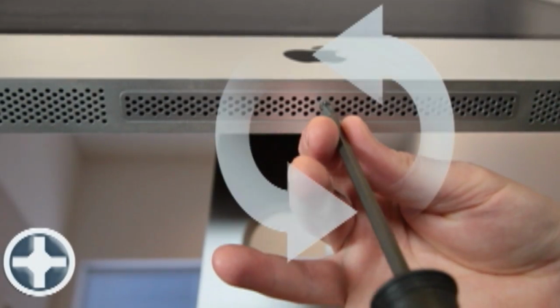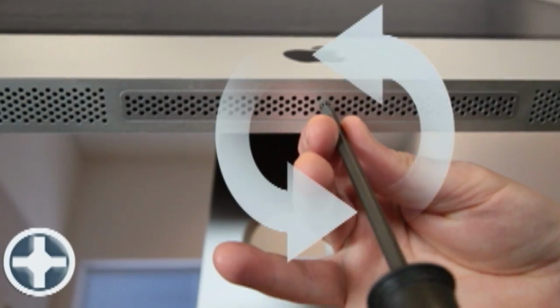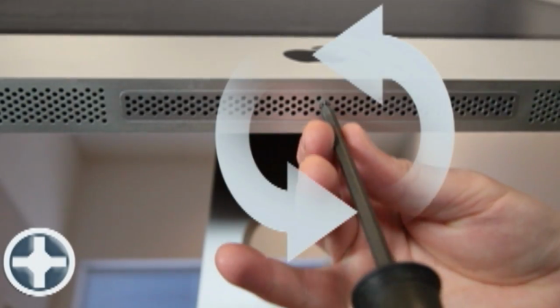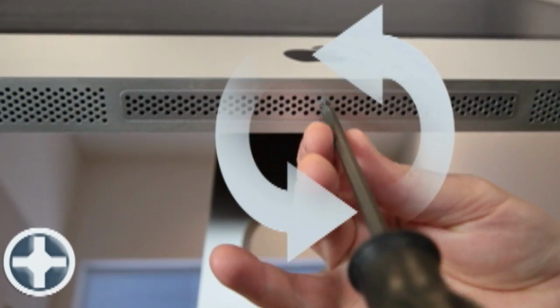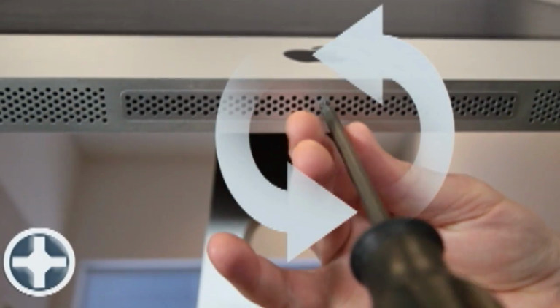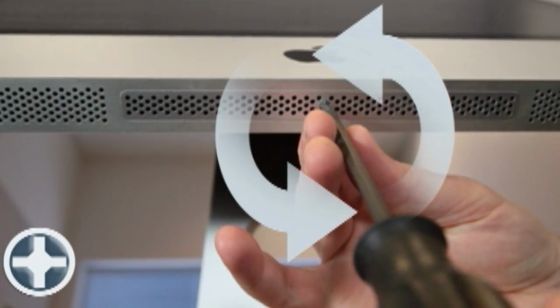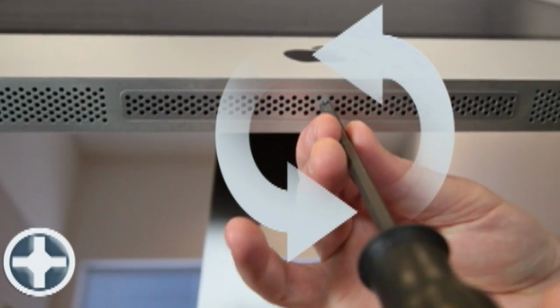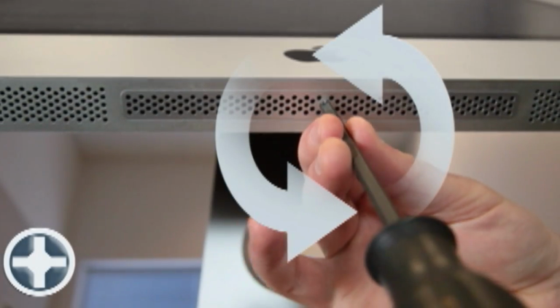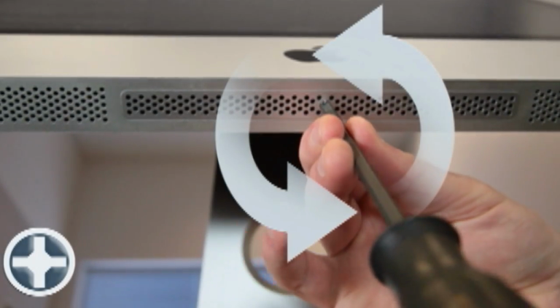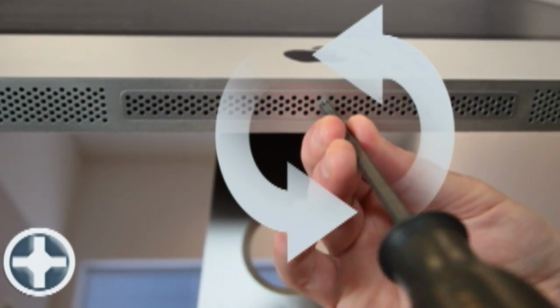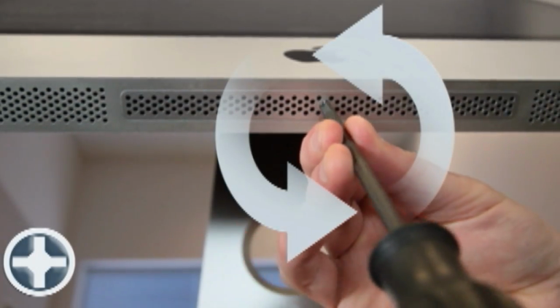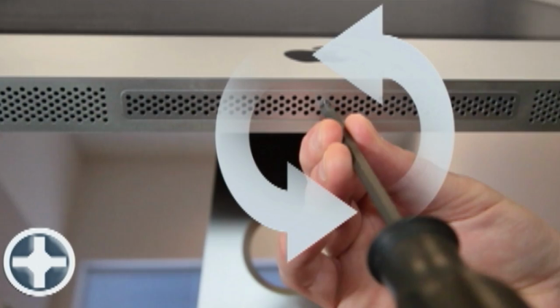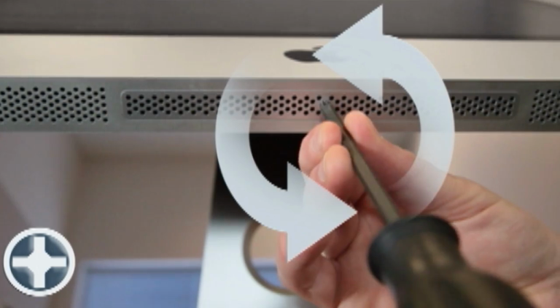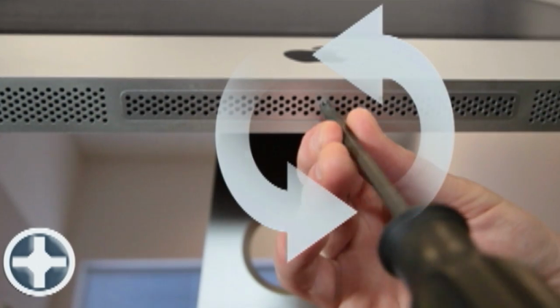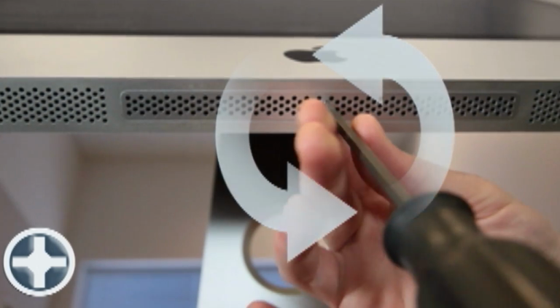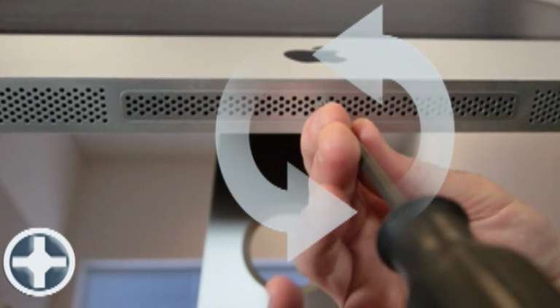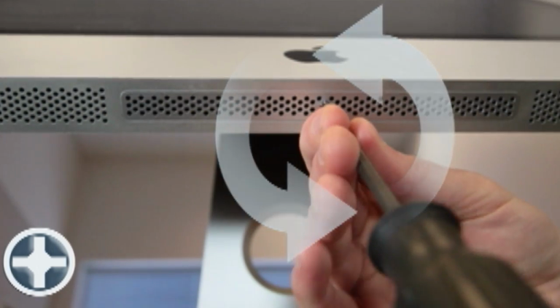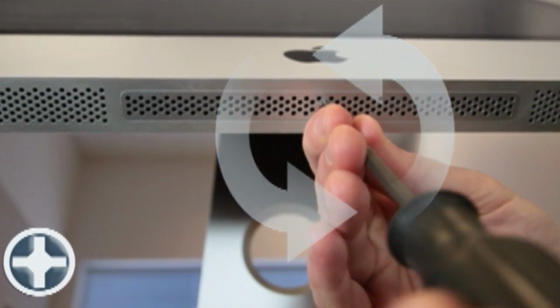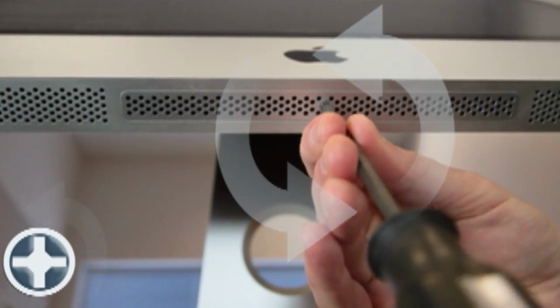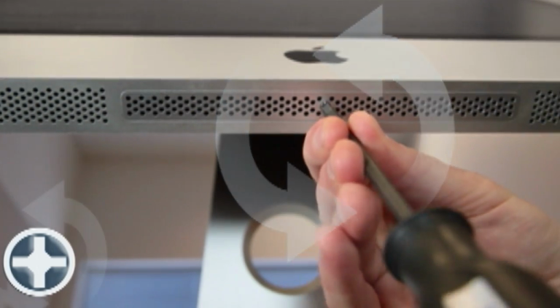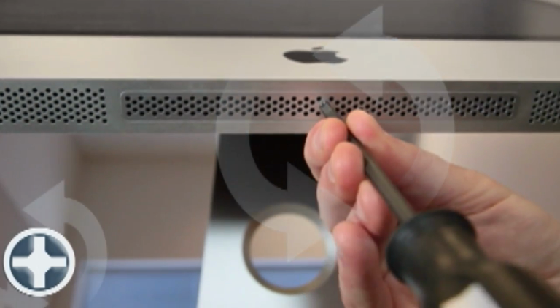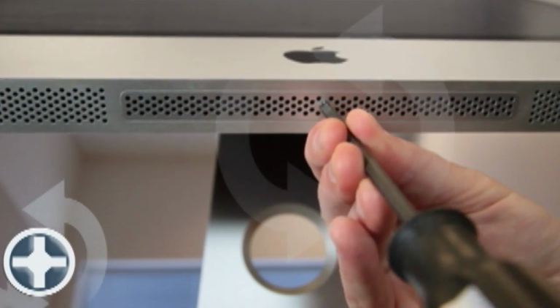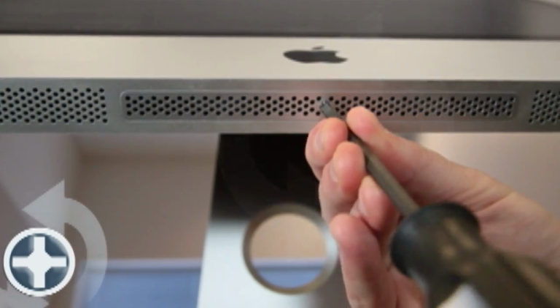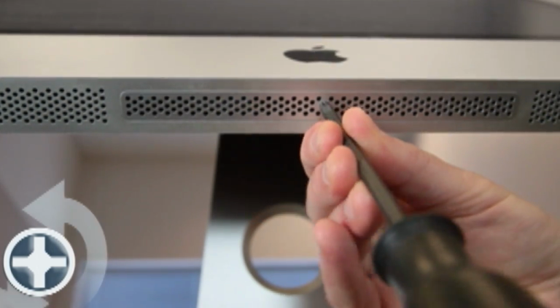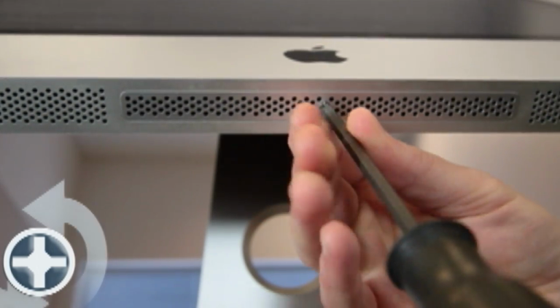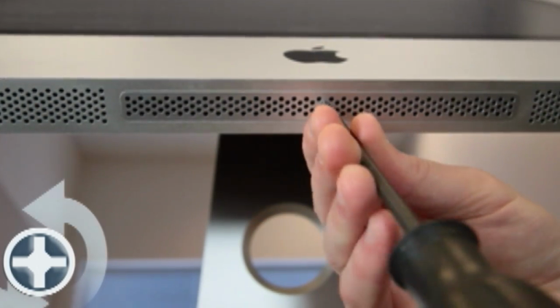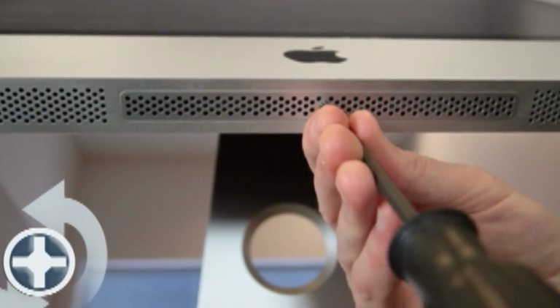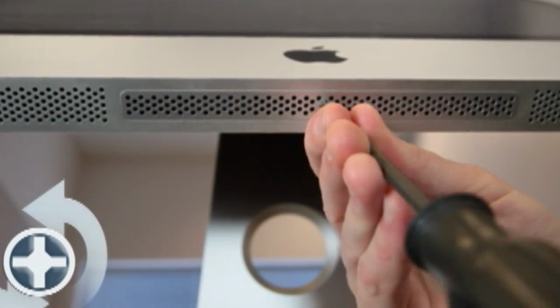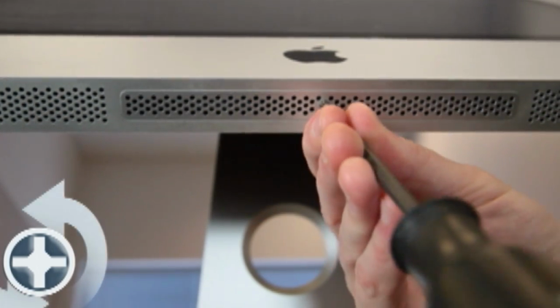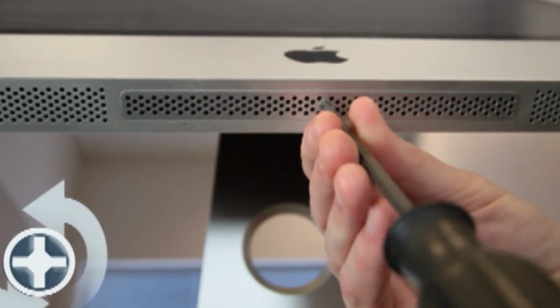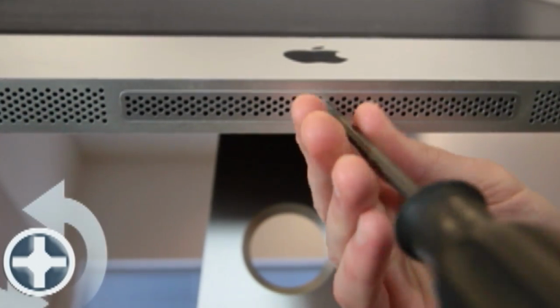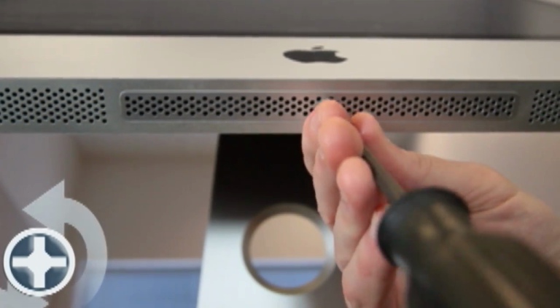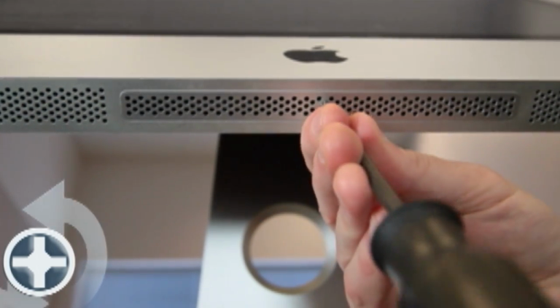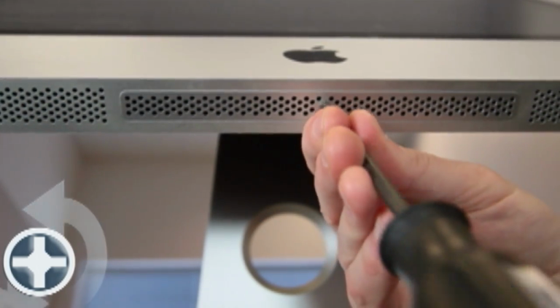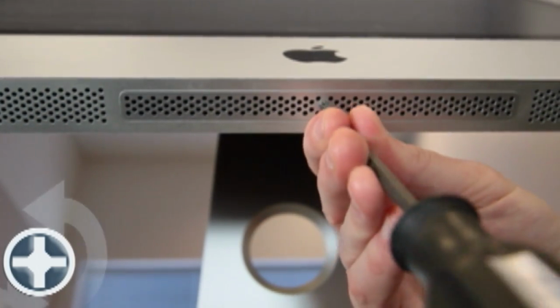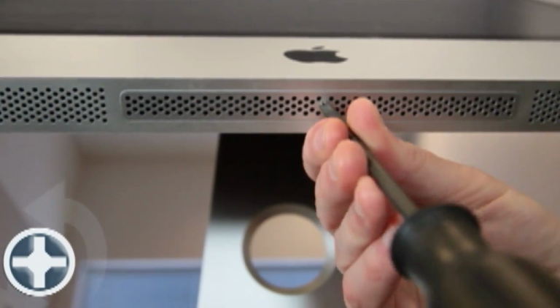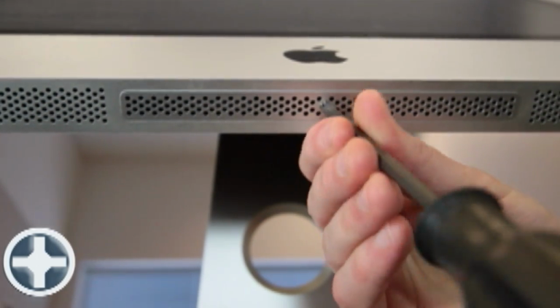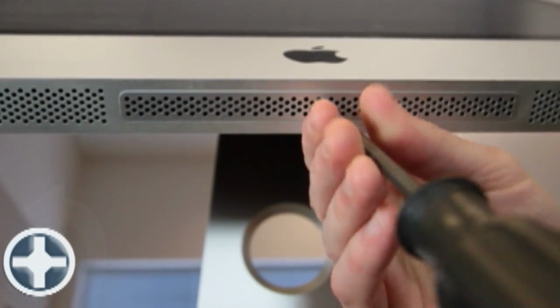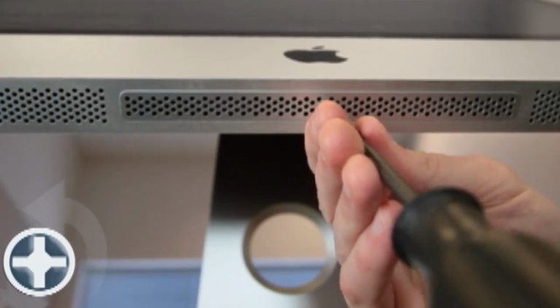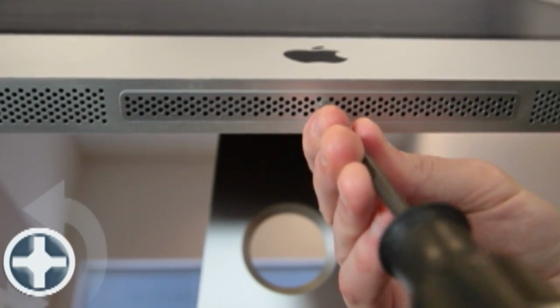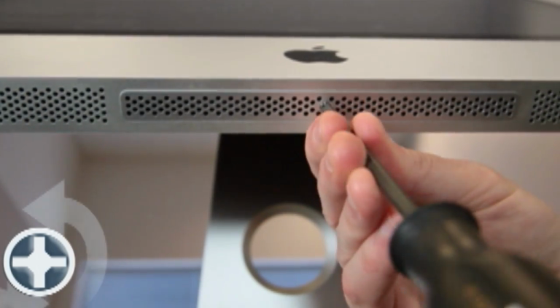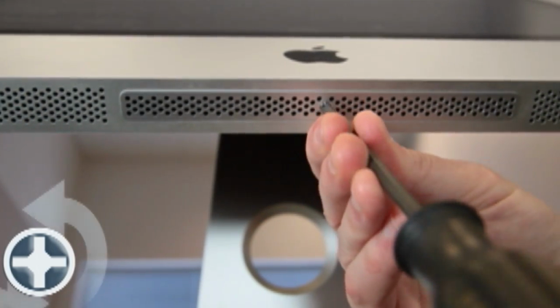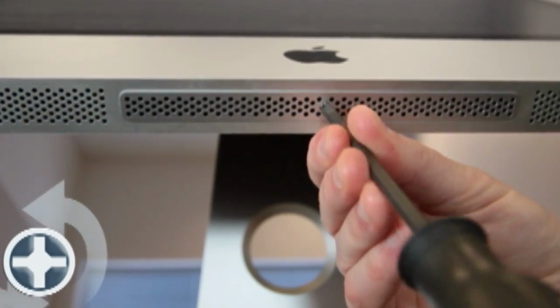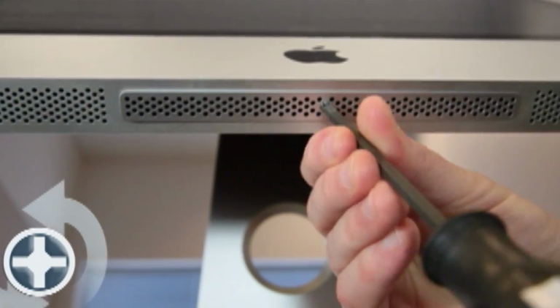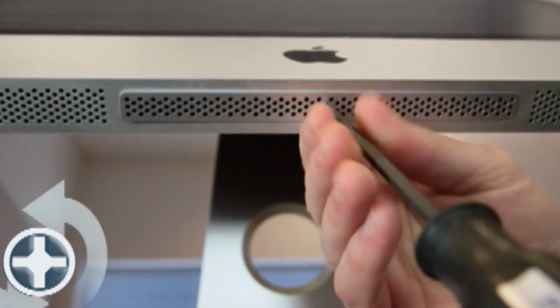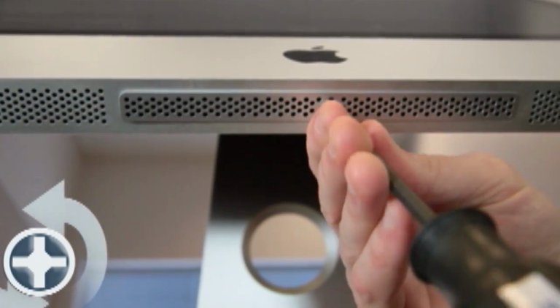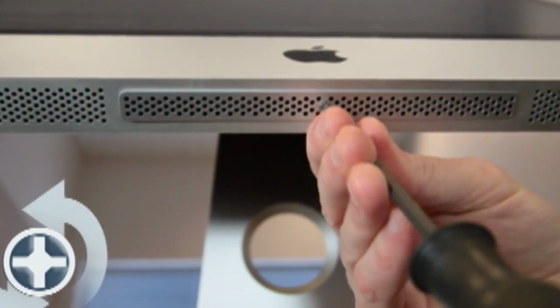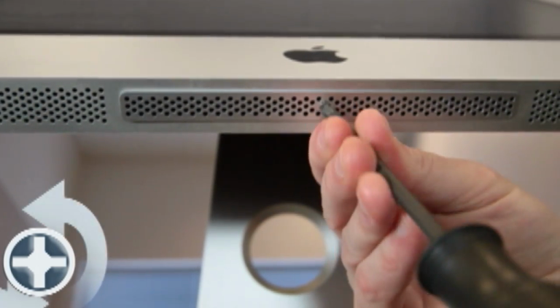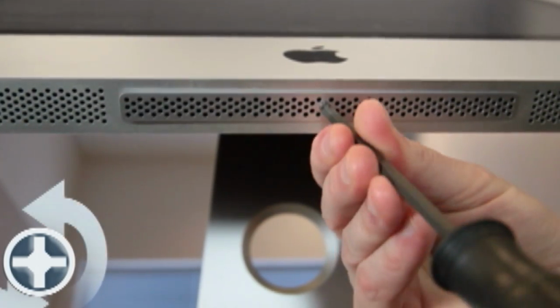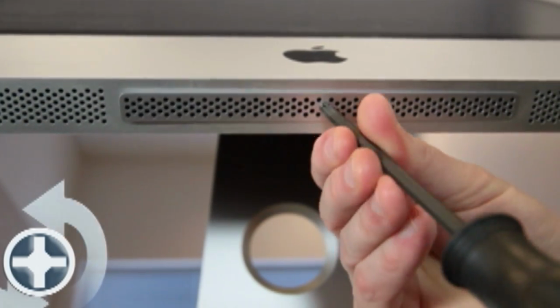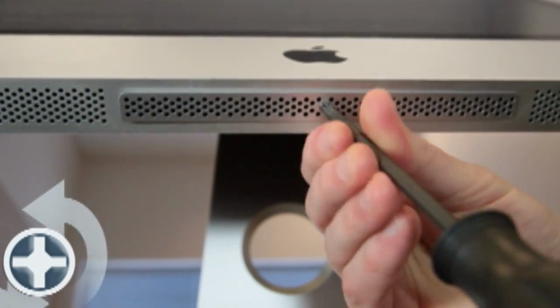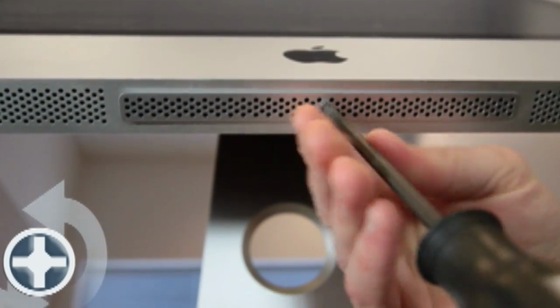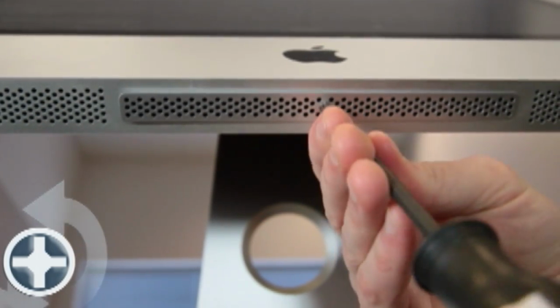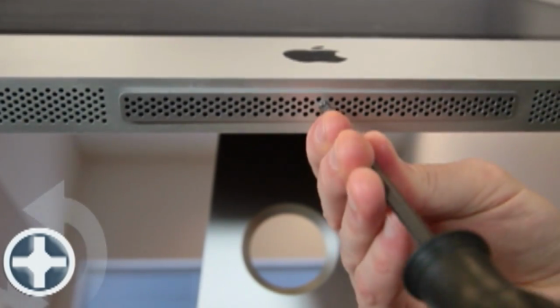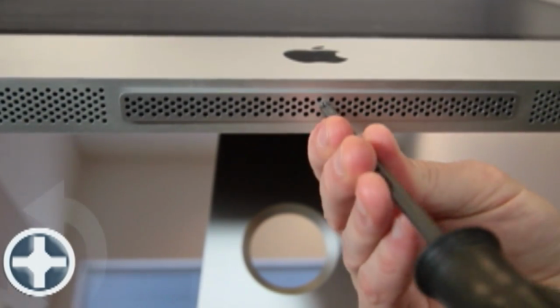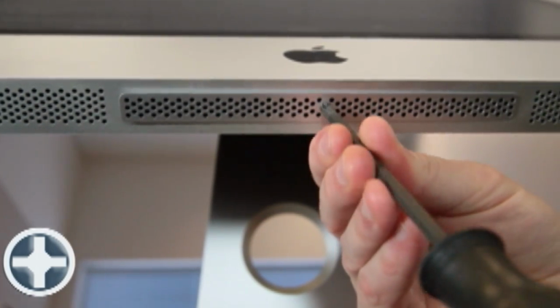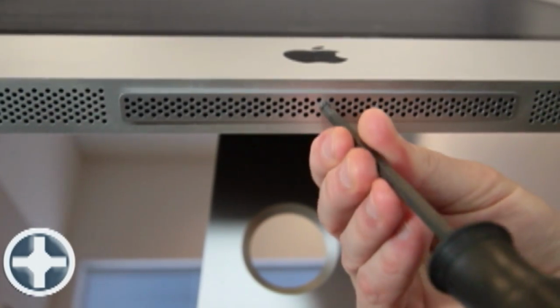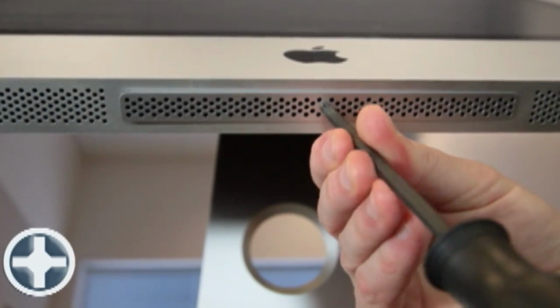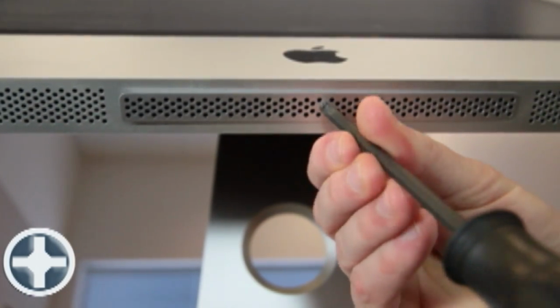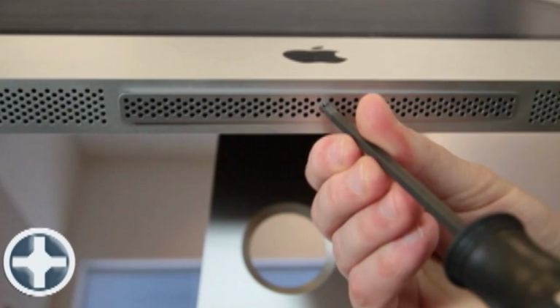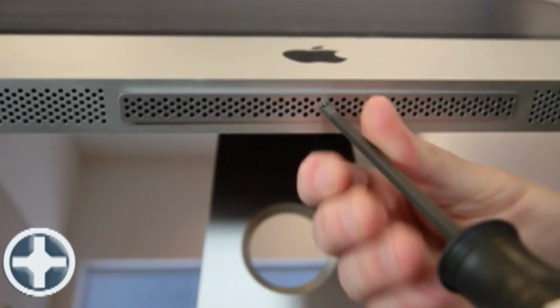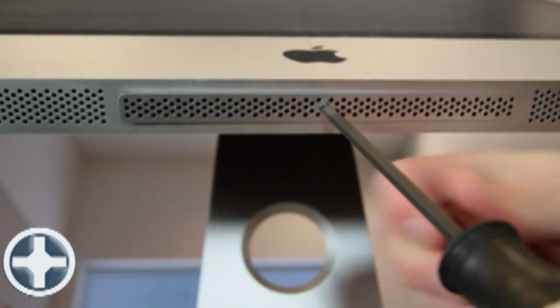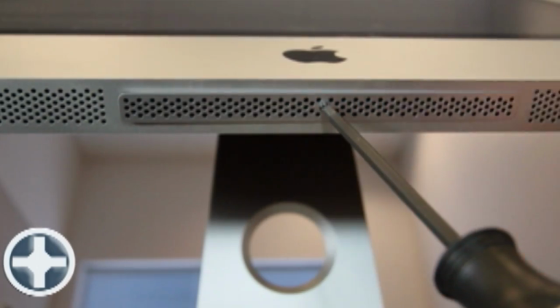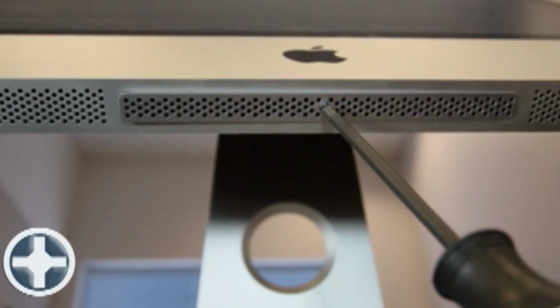Using your Phillips head No. 2 screwdriver, unscrew the bottom panel, twisting the screws in a counter-clockwise direction.